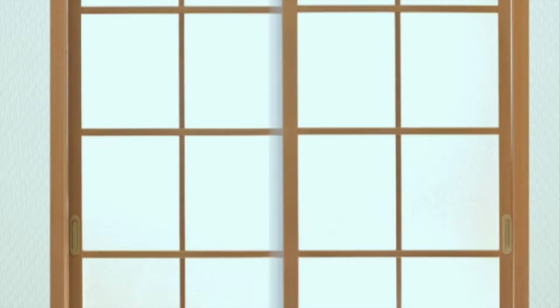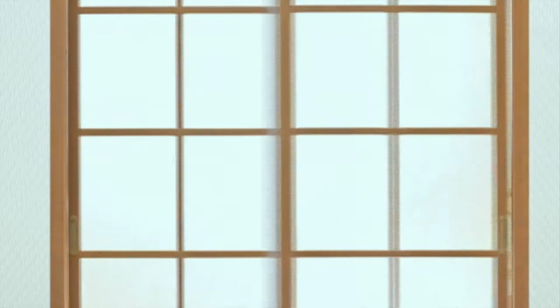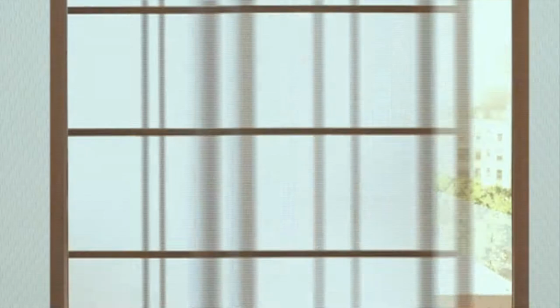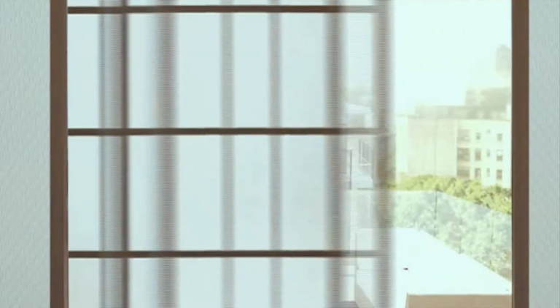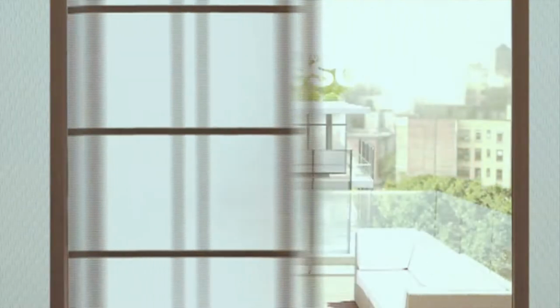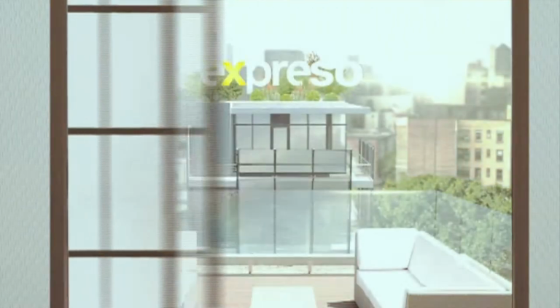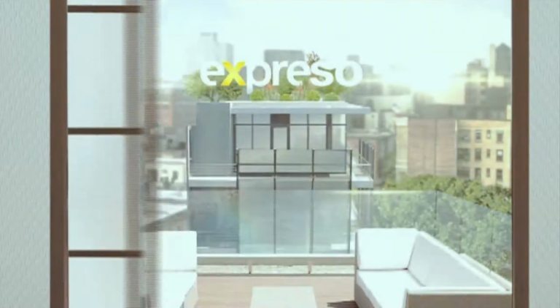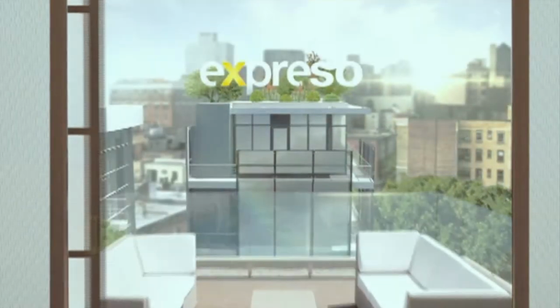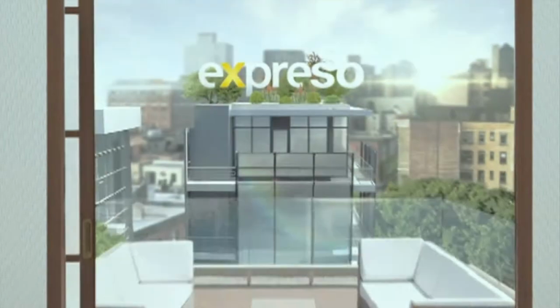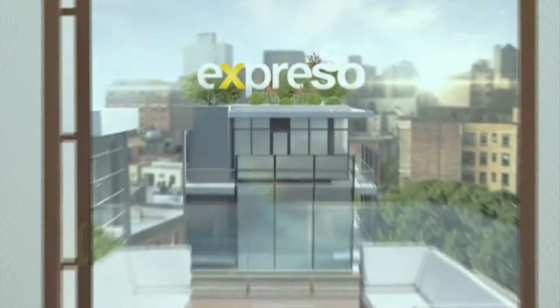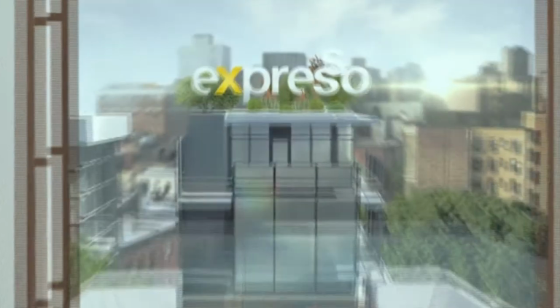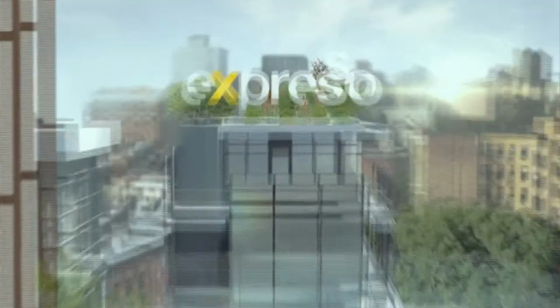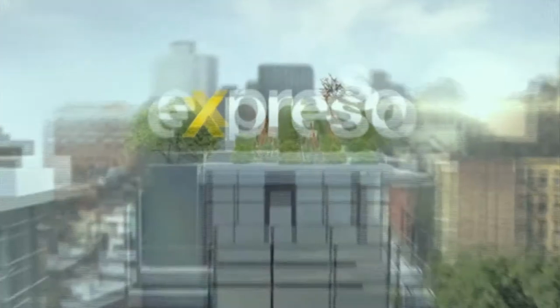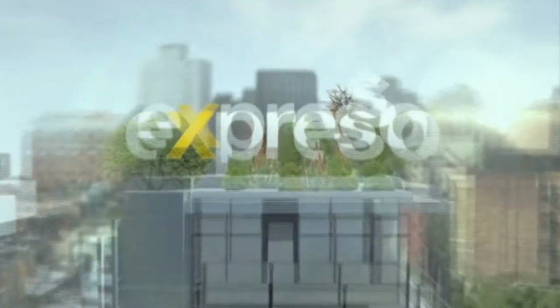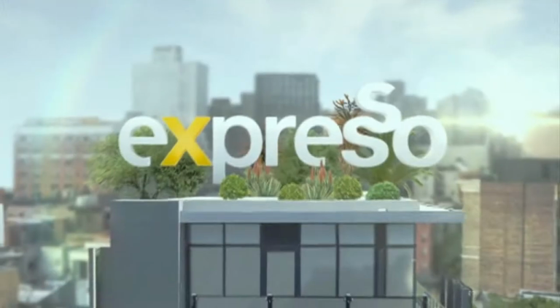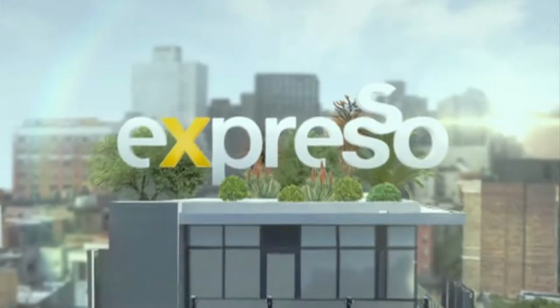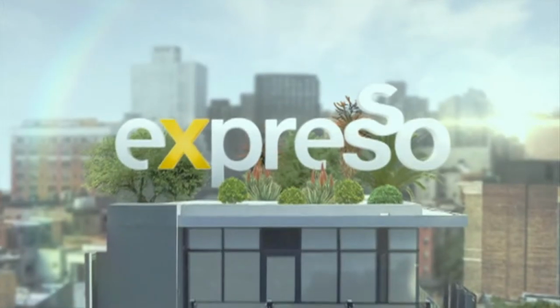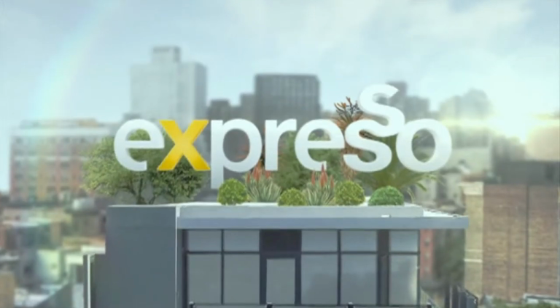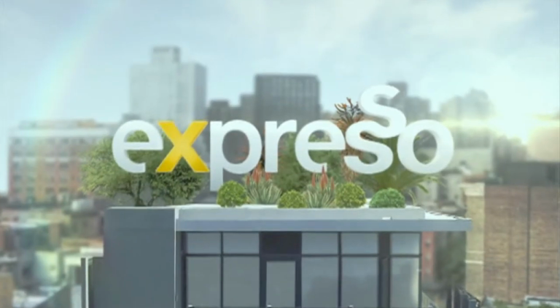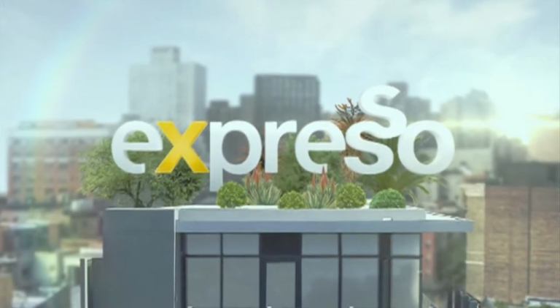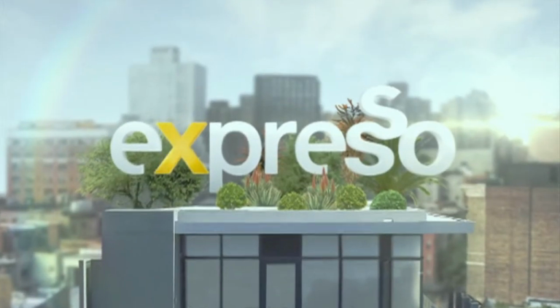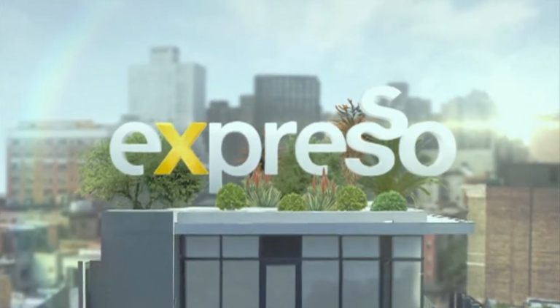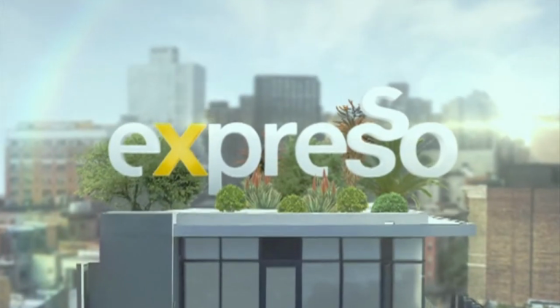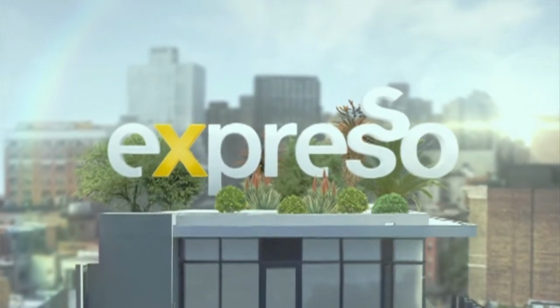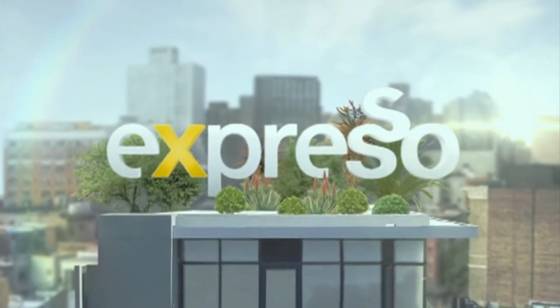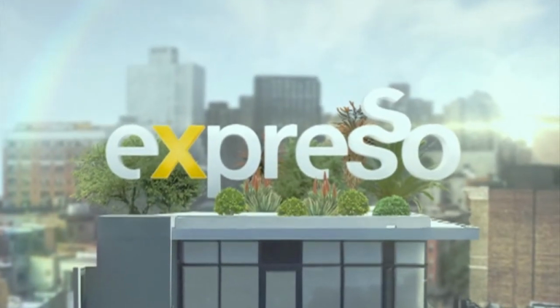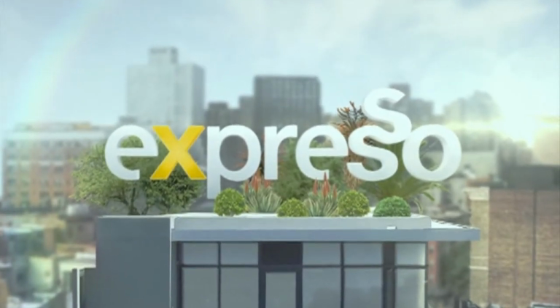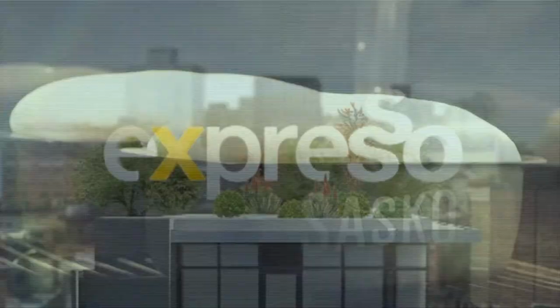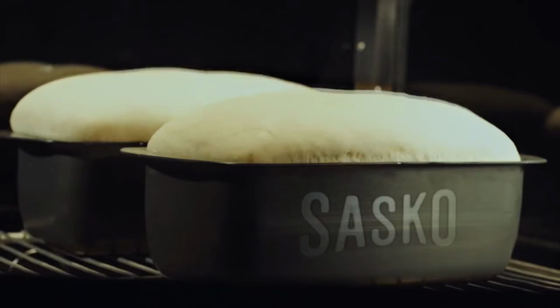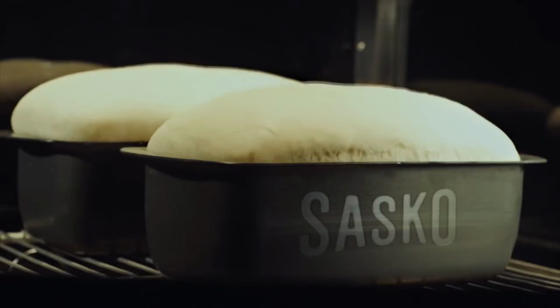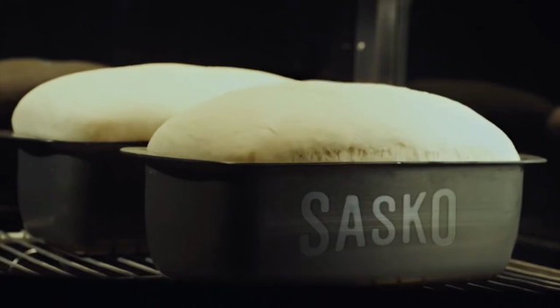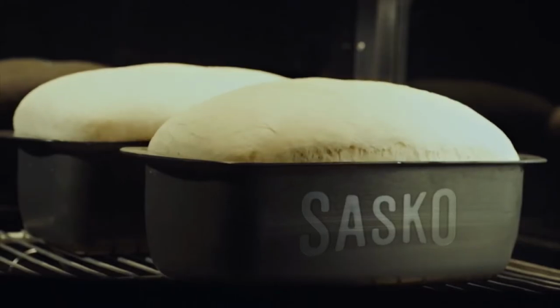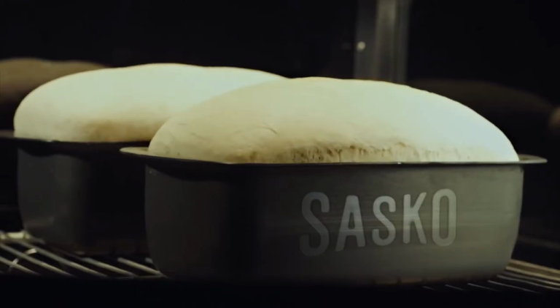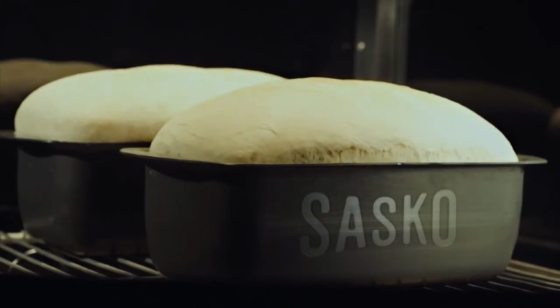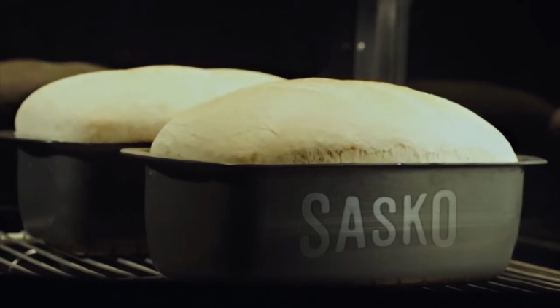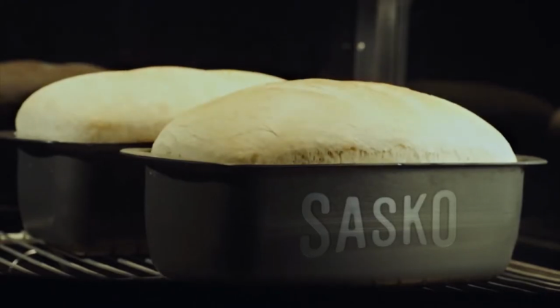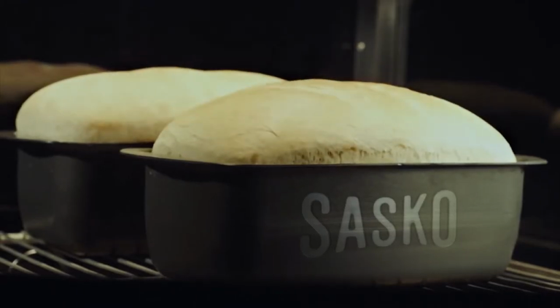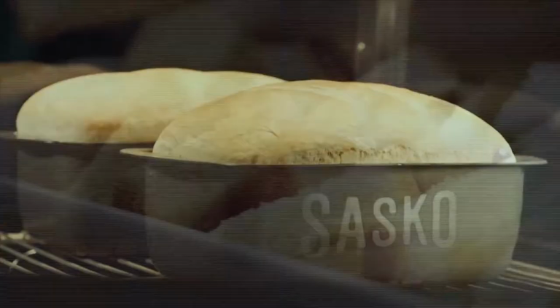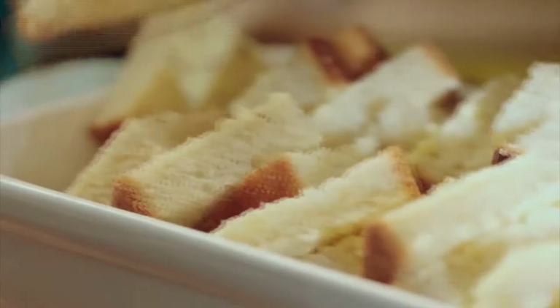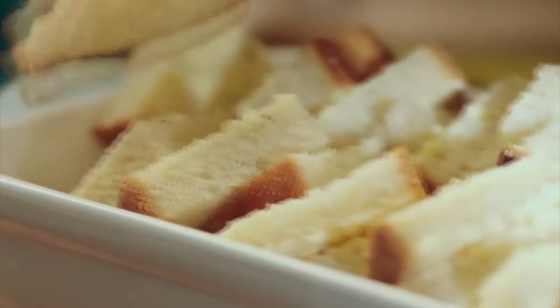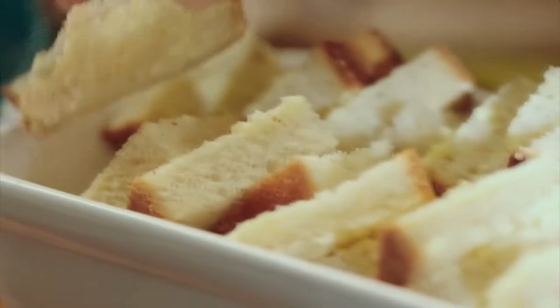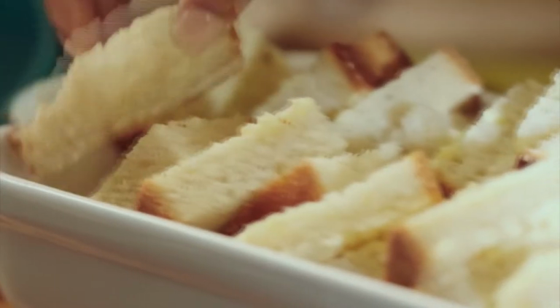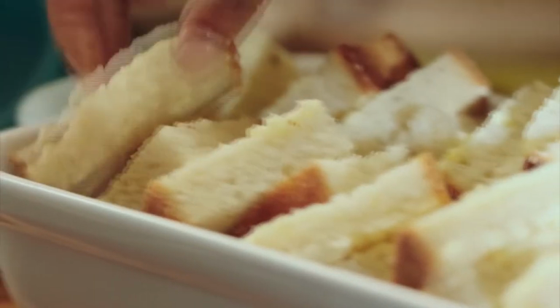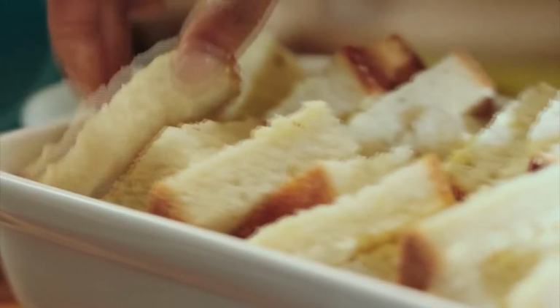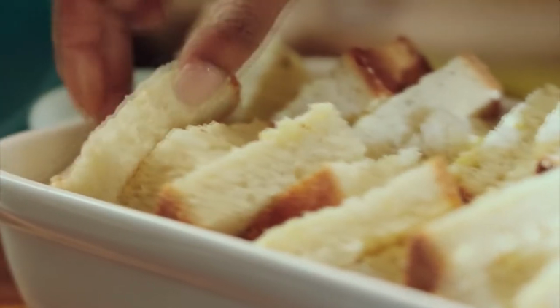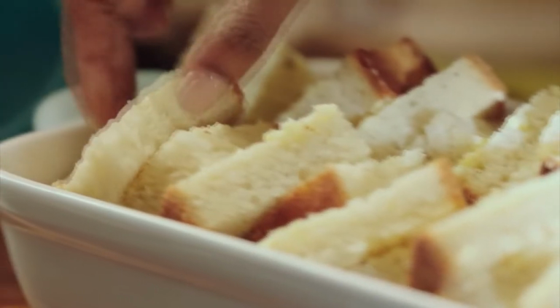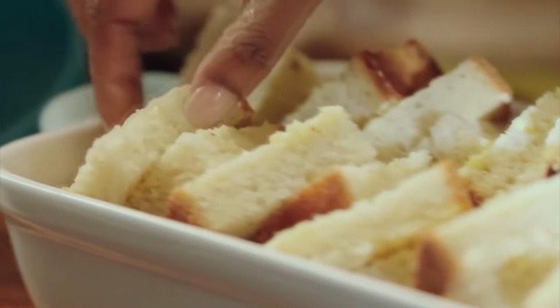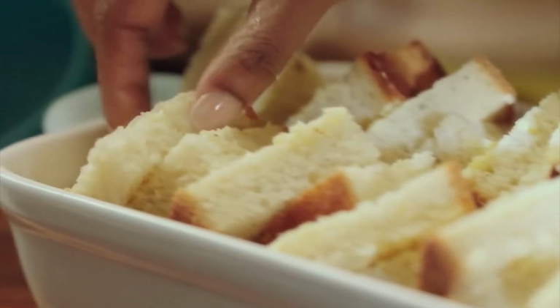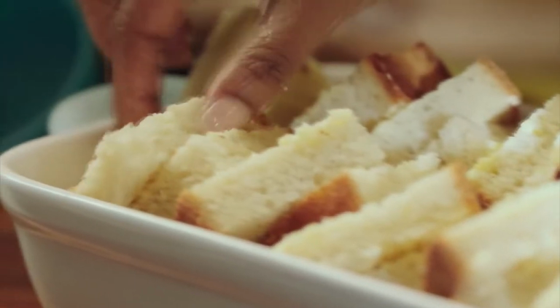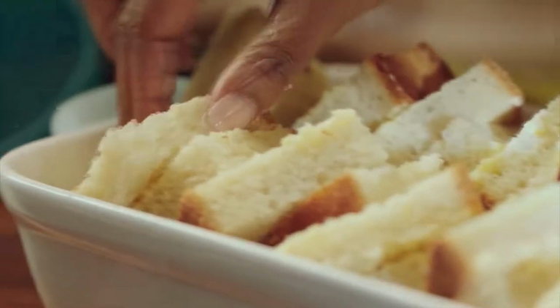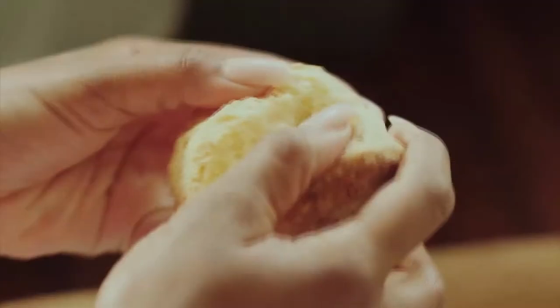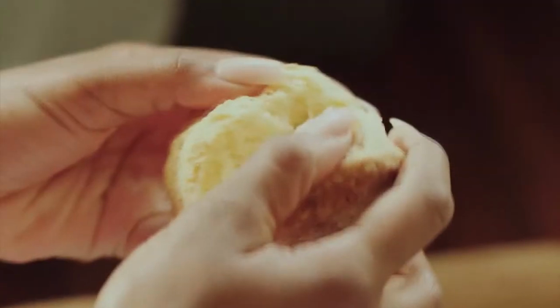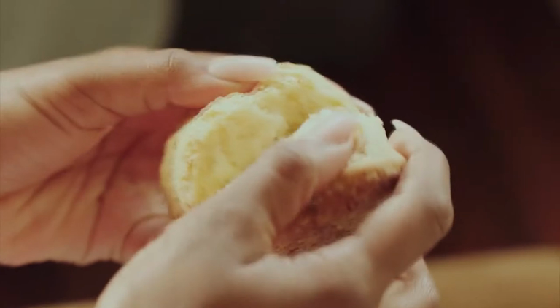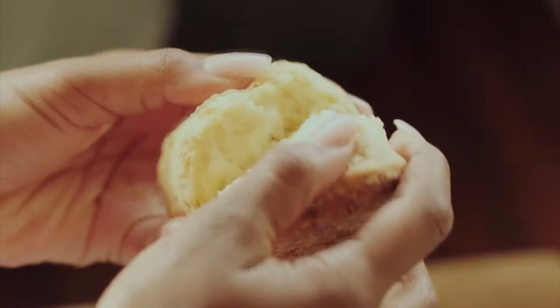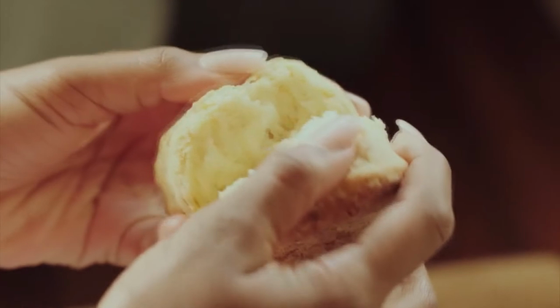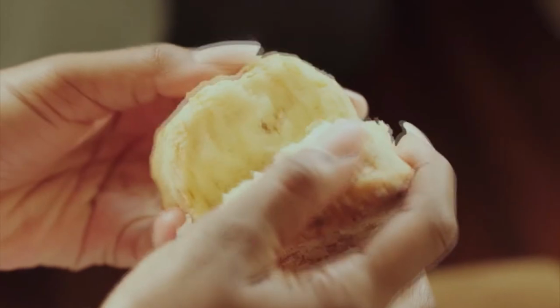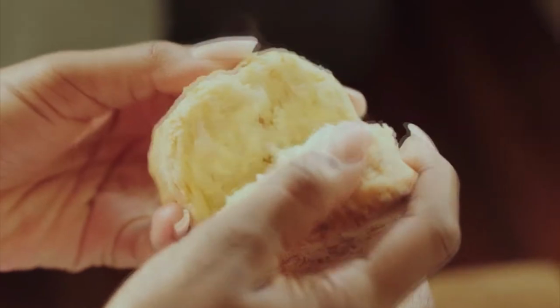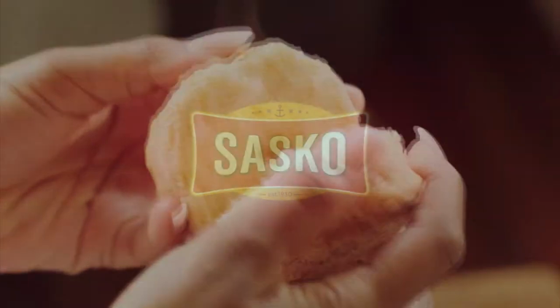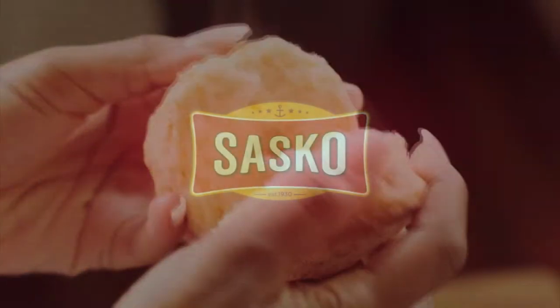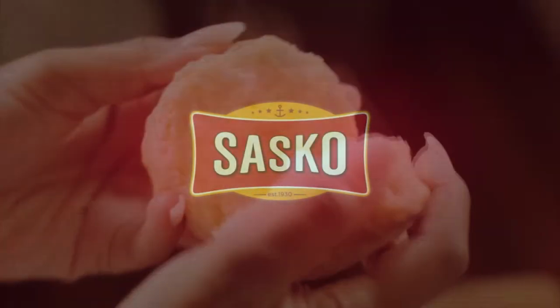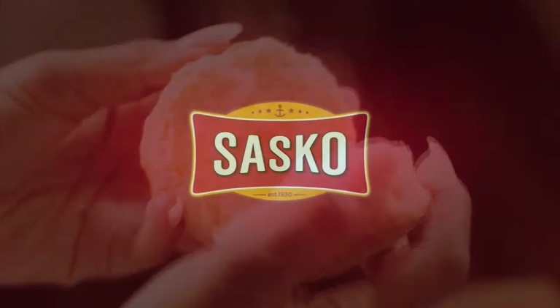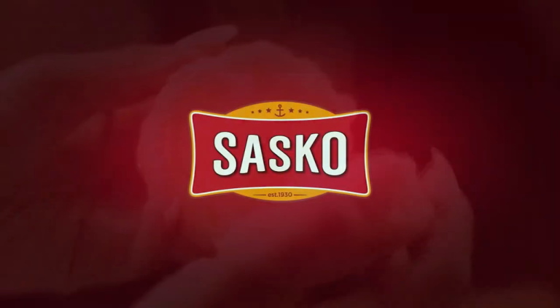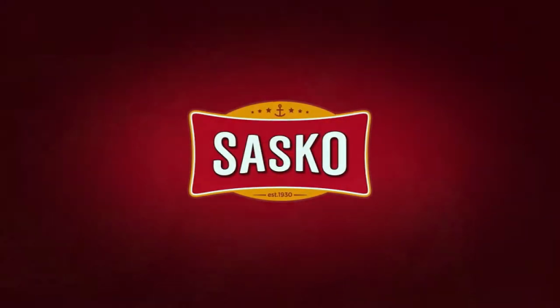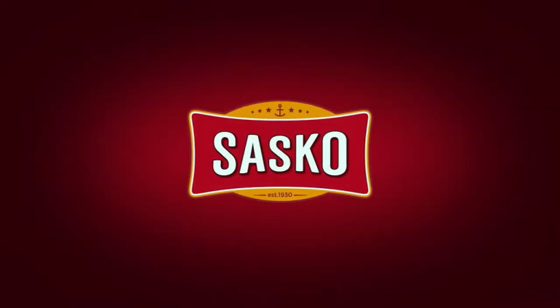It's my feel-good breakfast show. Sasko — baking together since 1930.